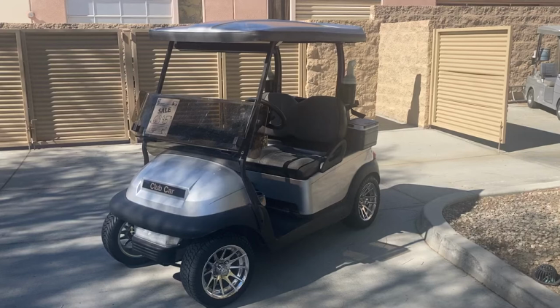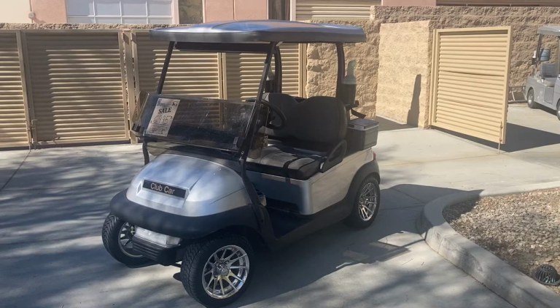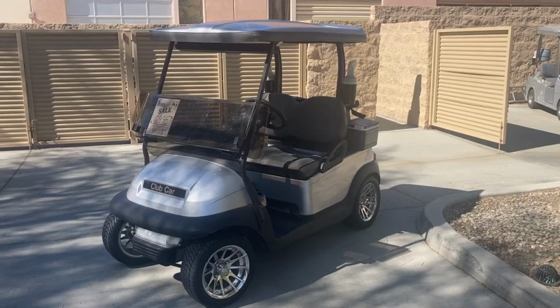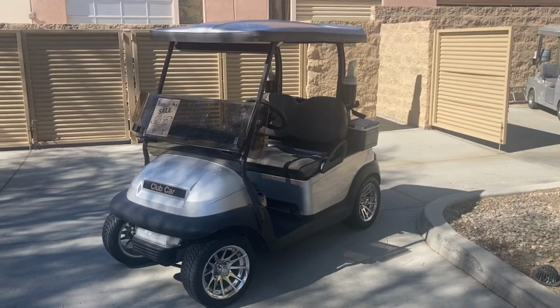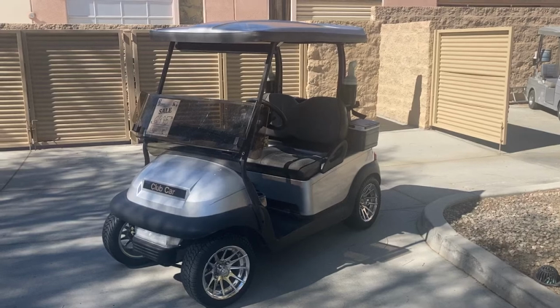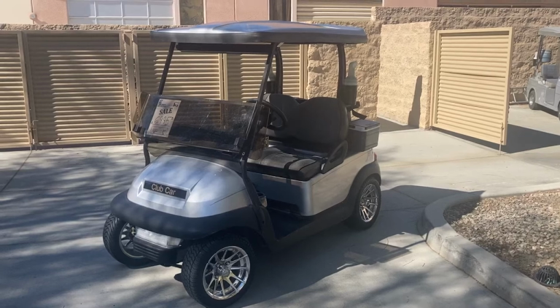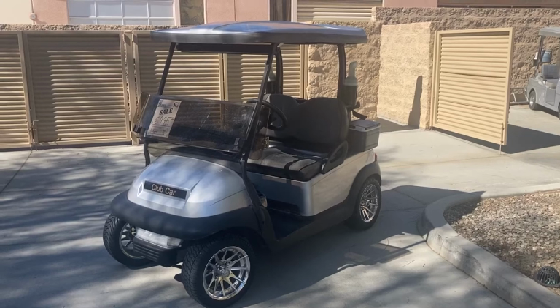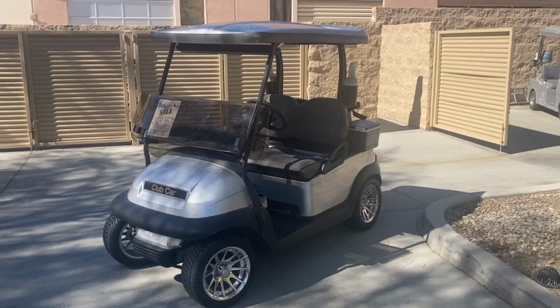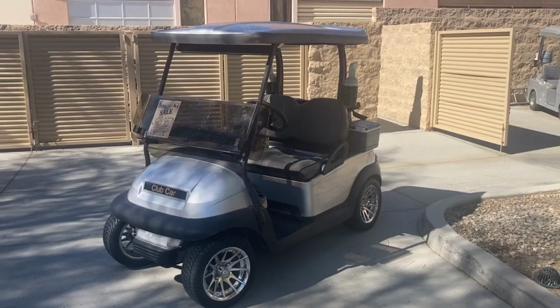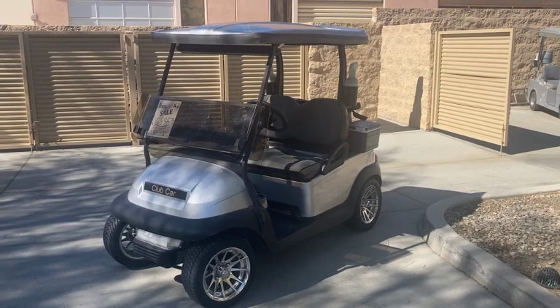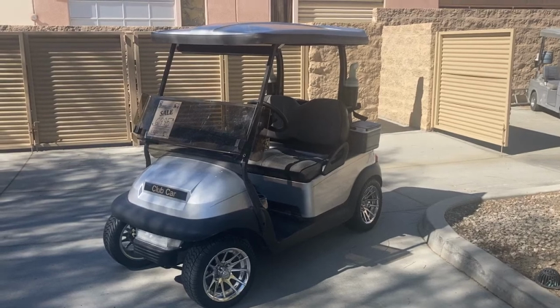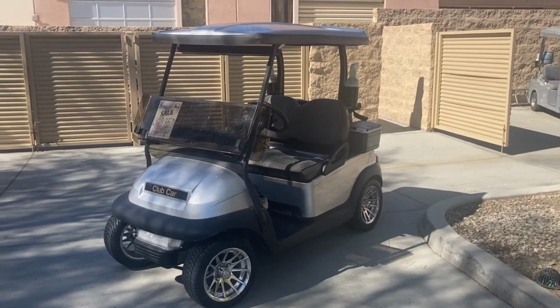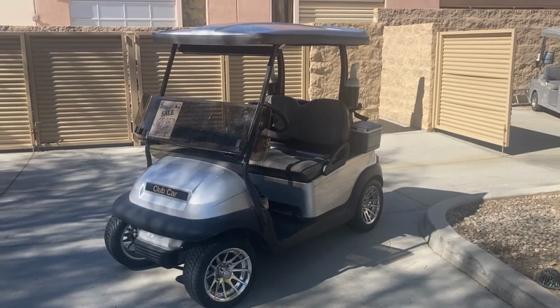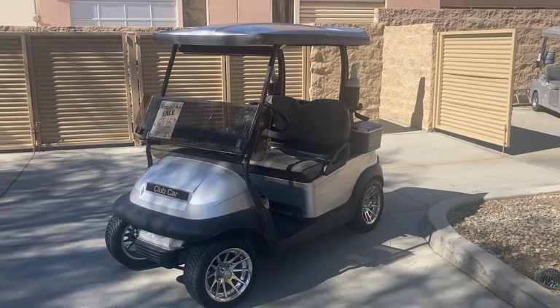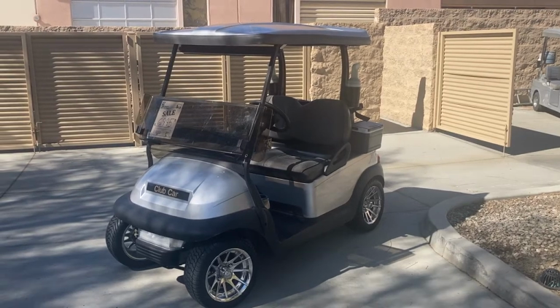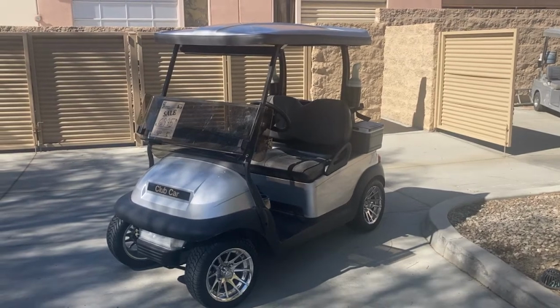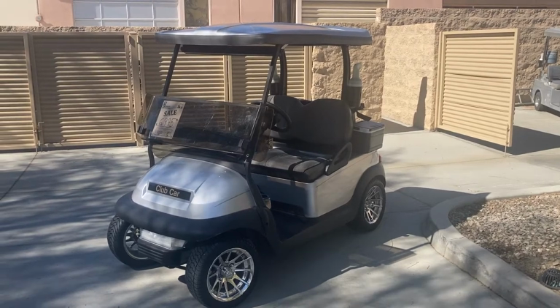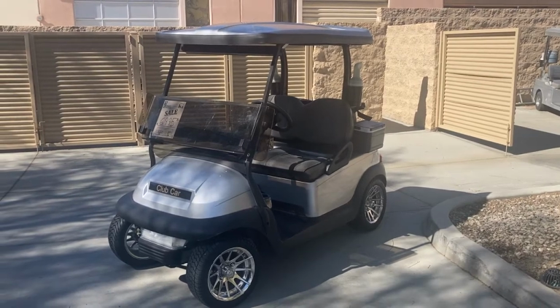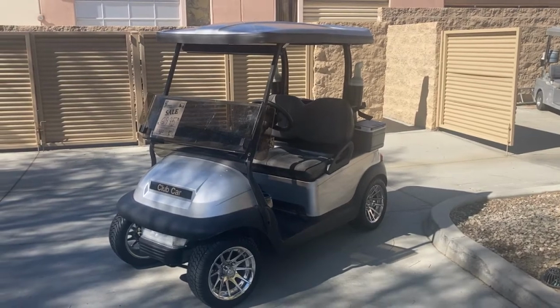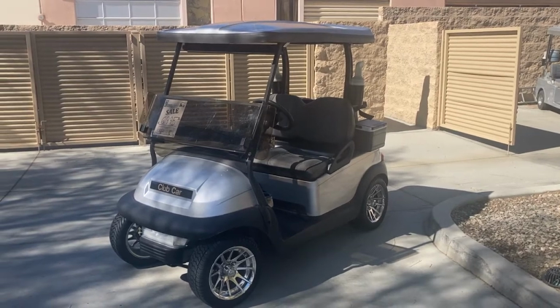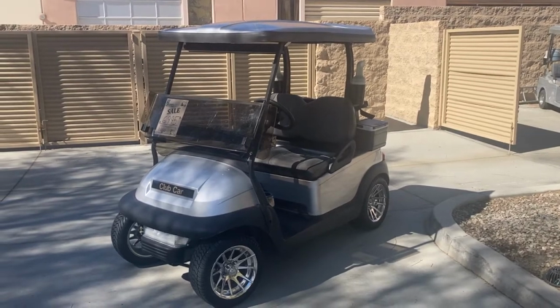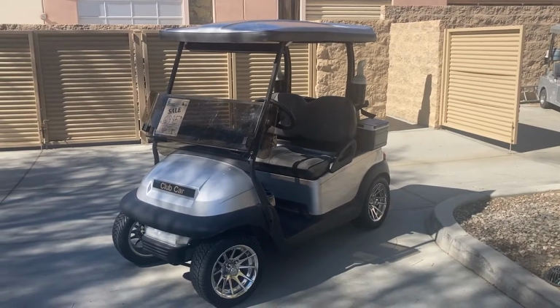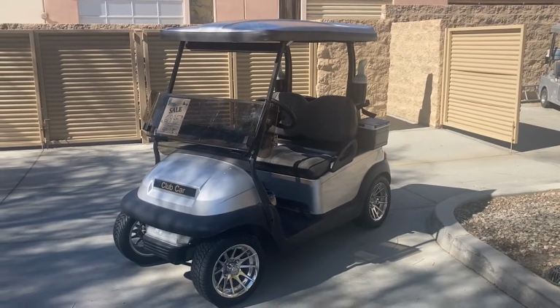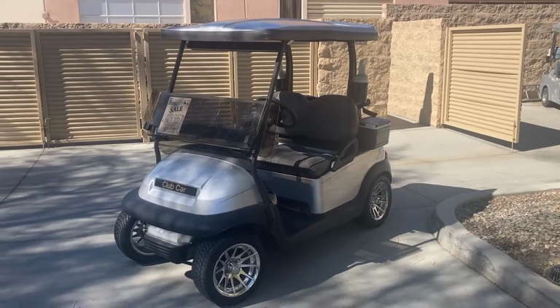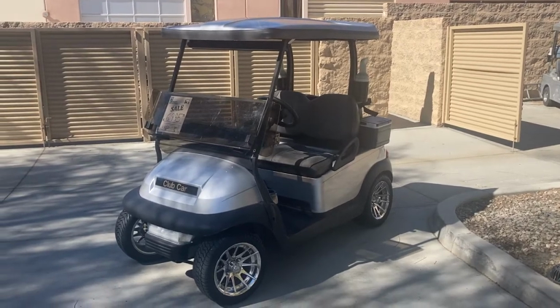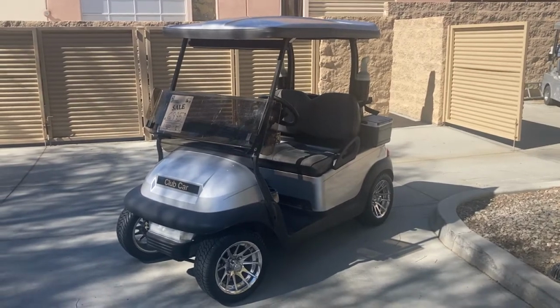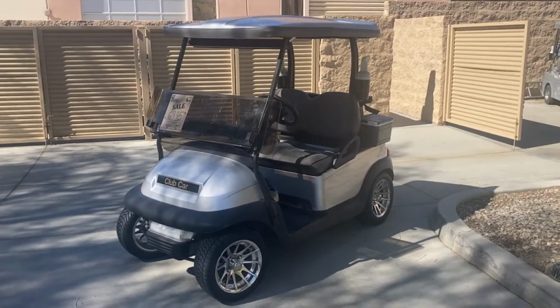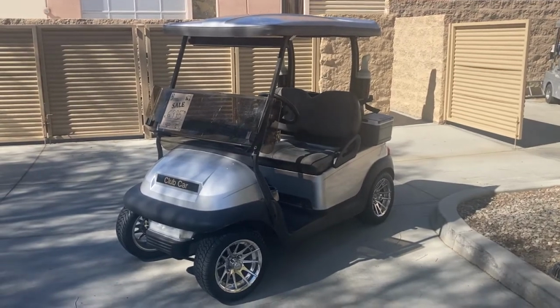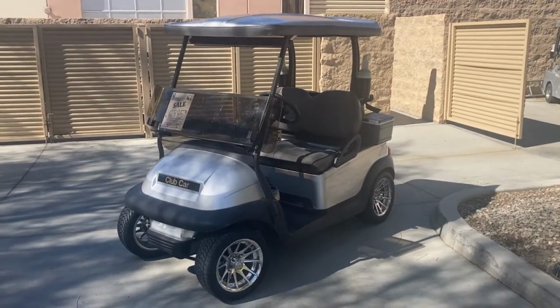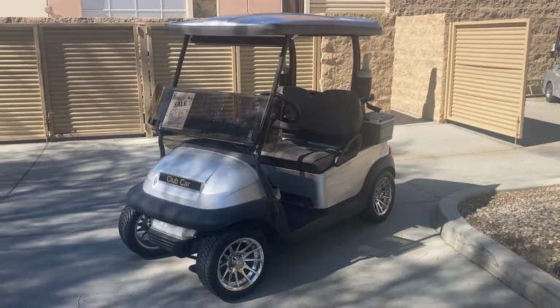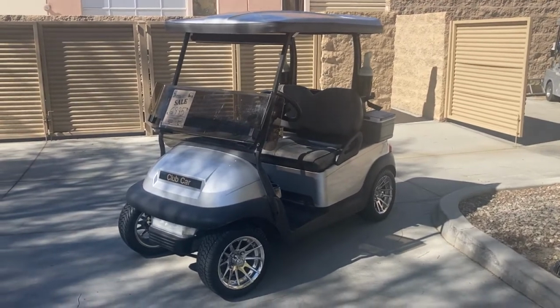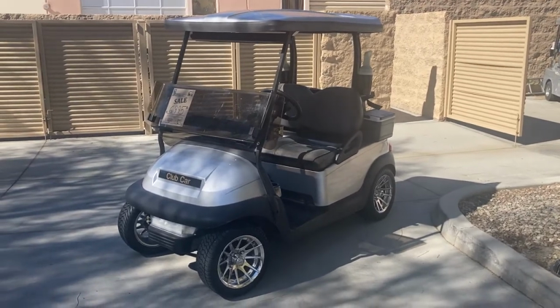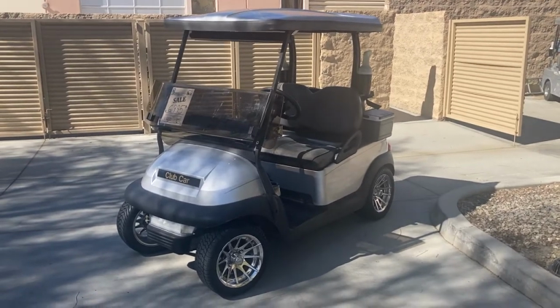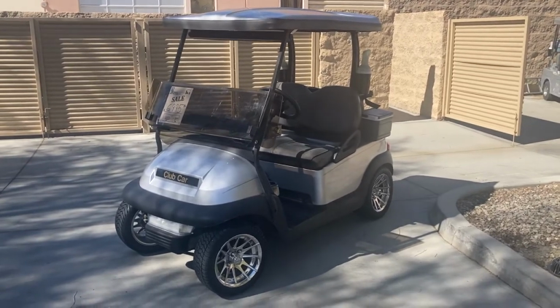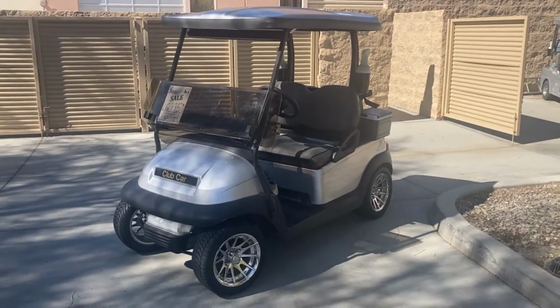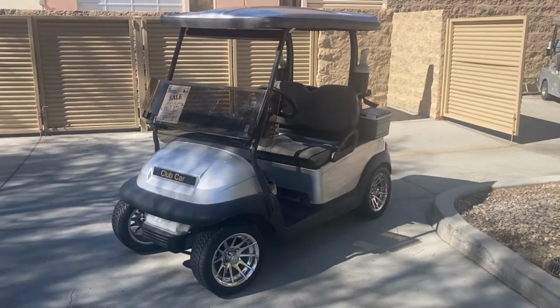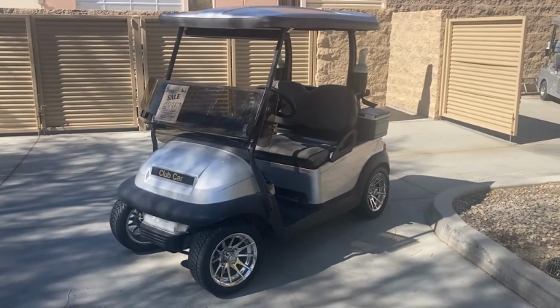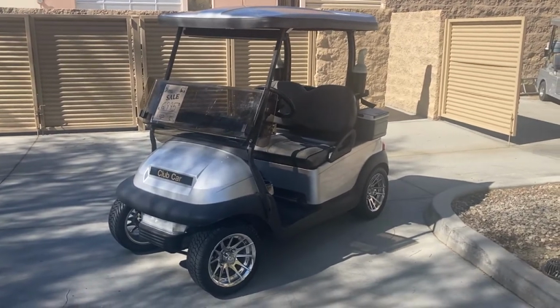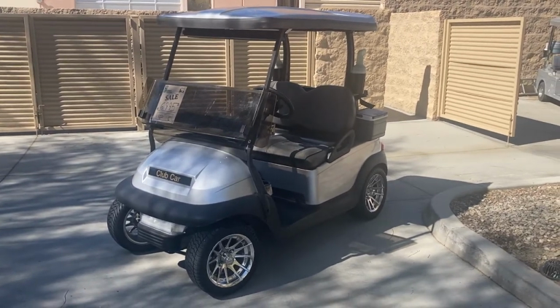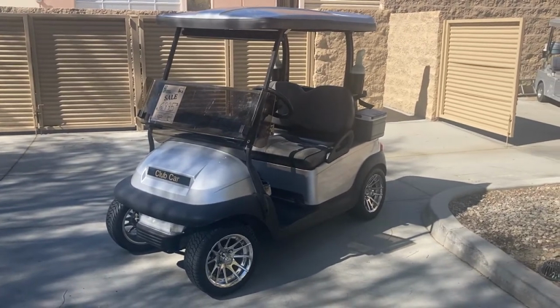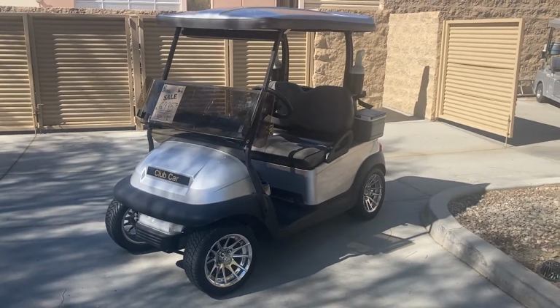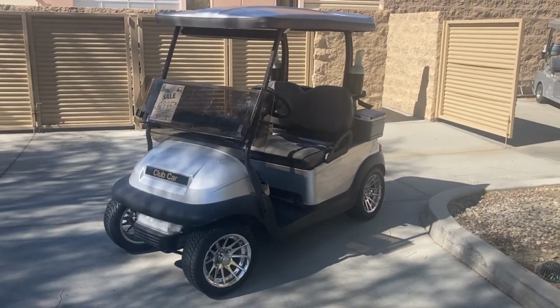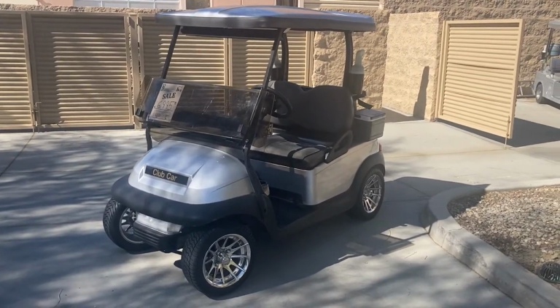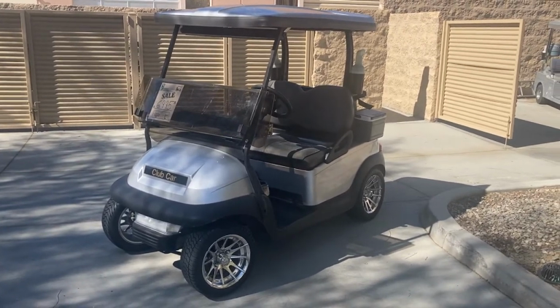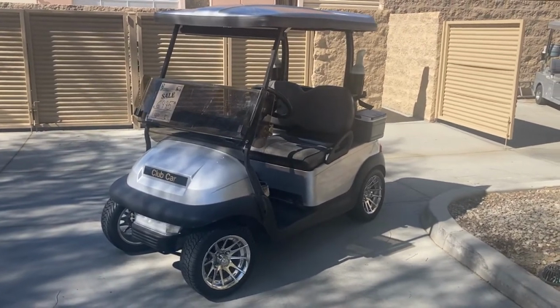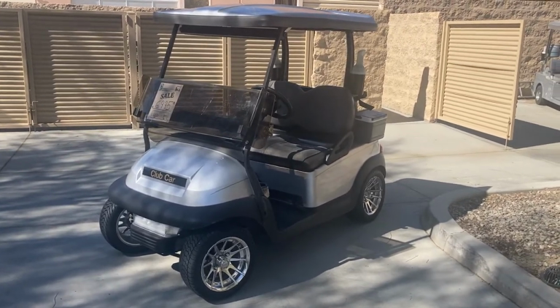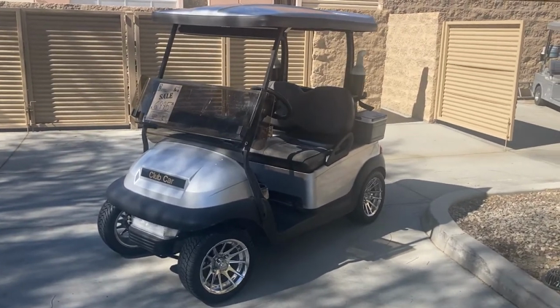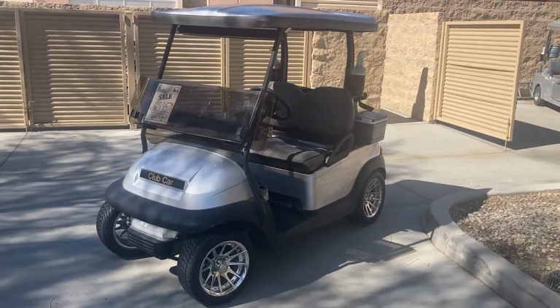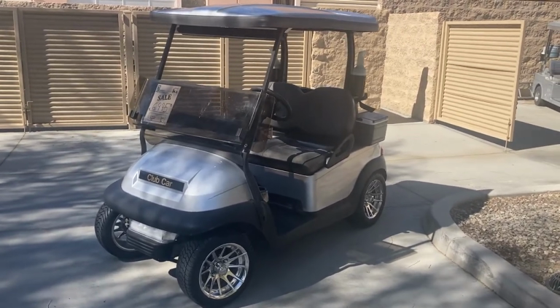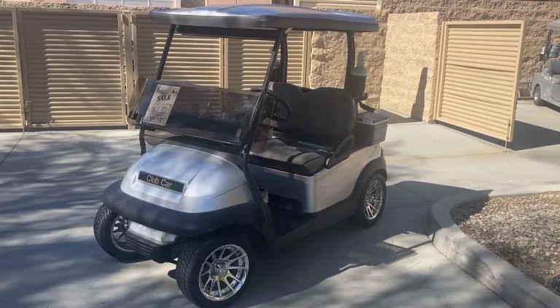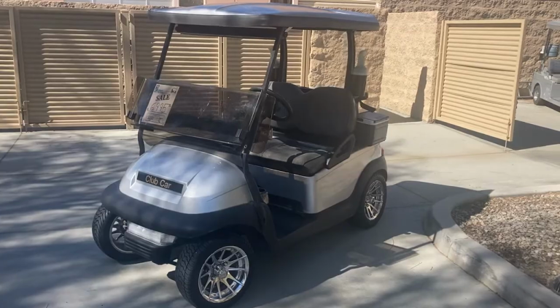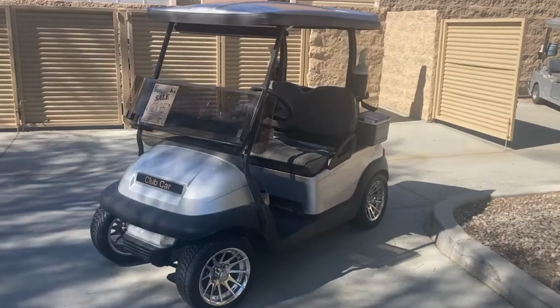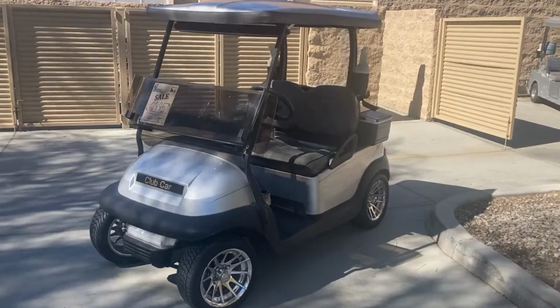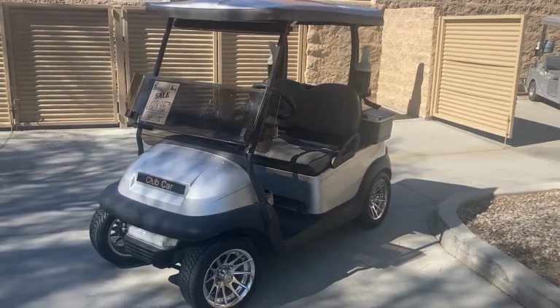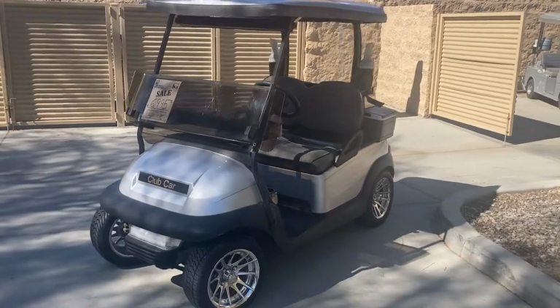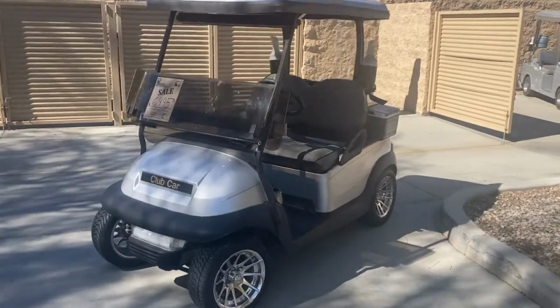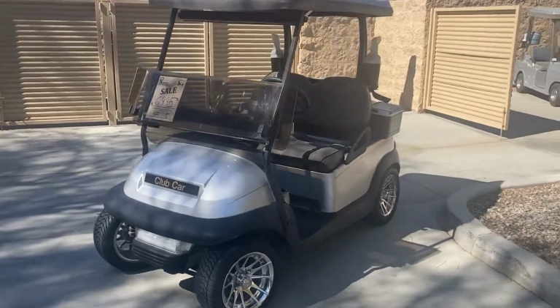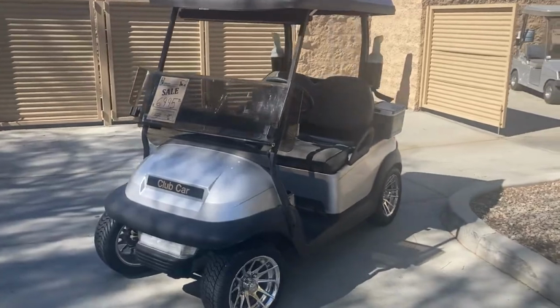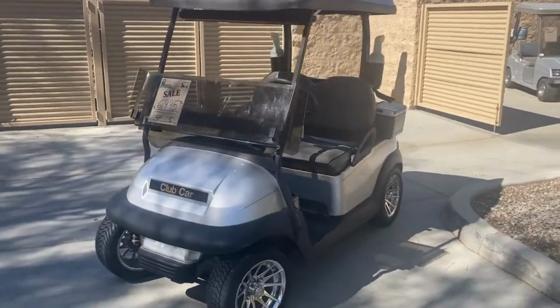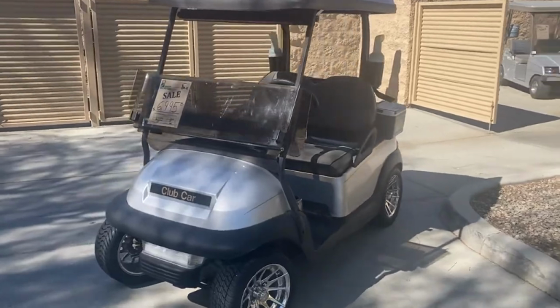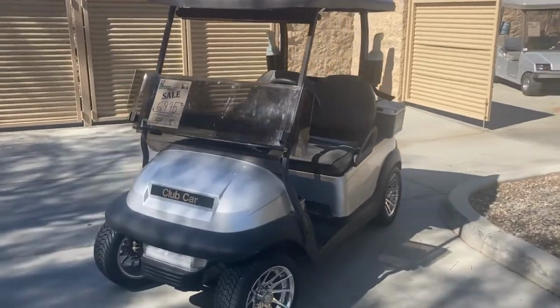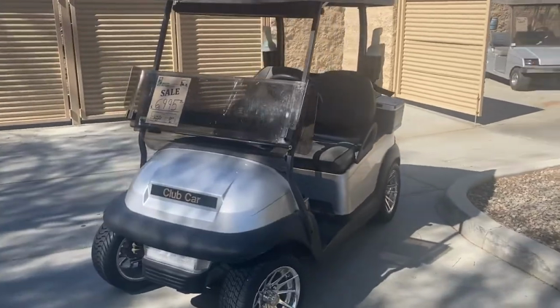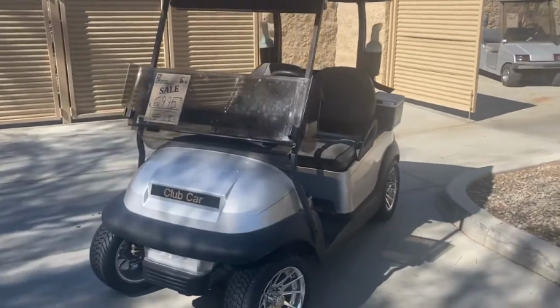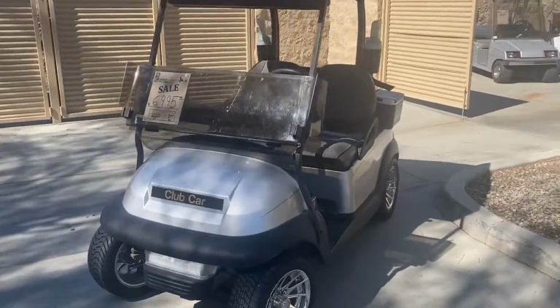Hi folks, welcome. Emmett Golf Cars here. Virtual test drive. Here we've got the Ingot Silver Club Car Precedent.